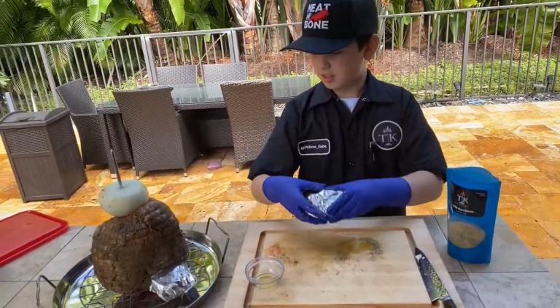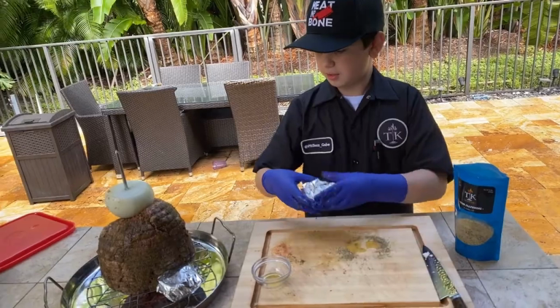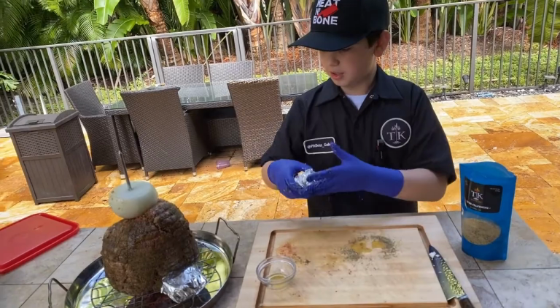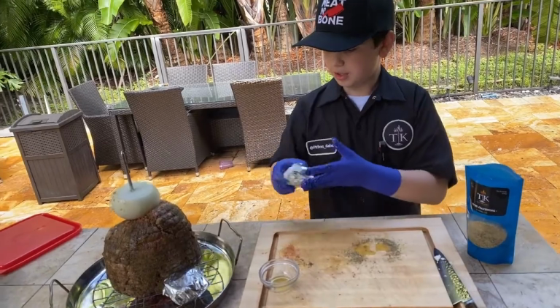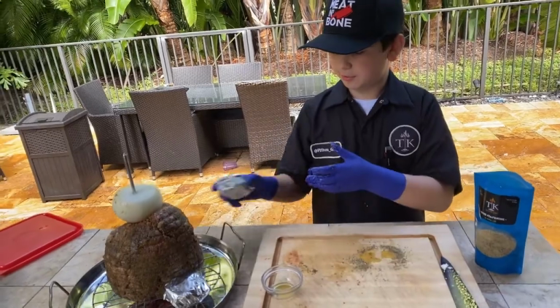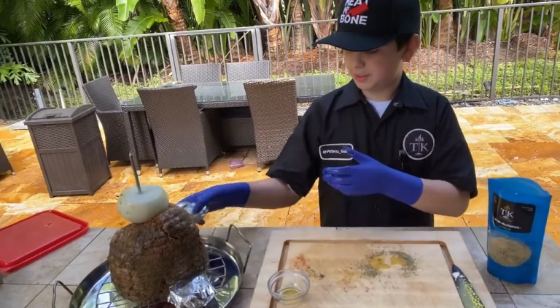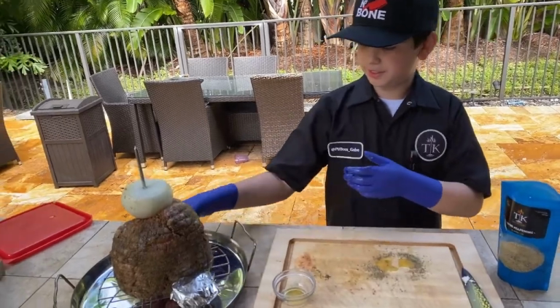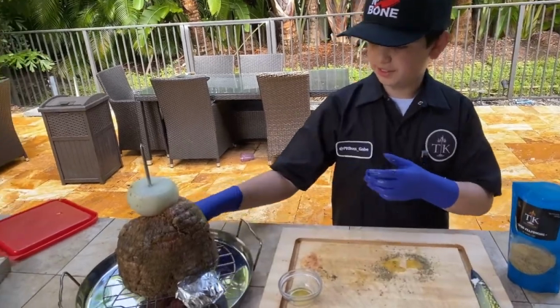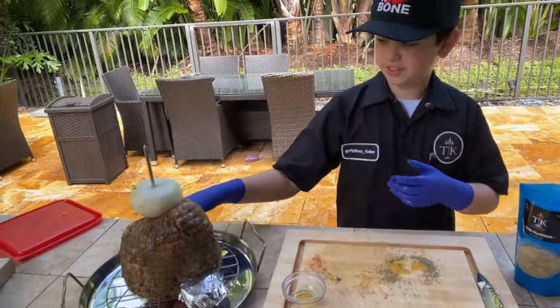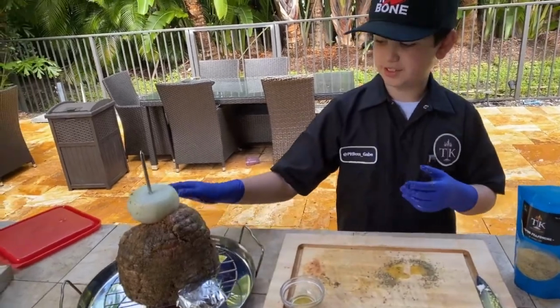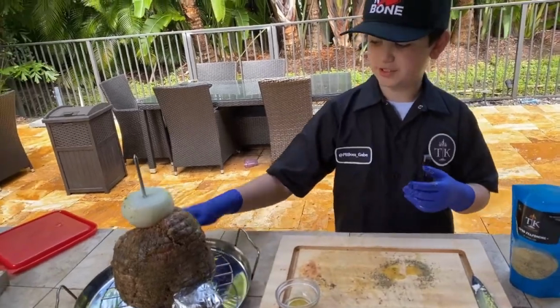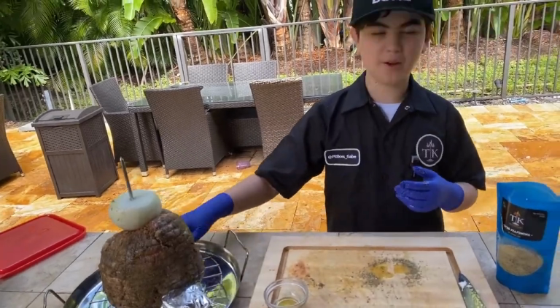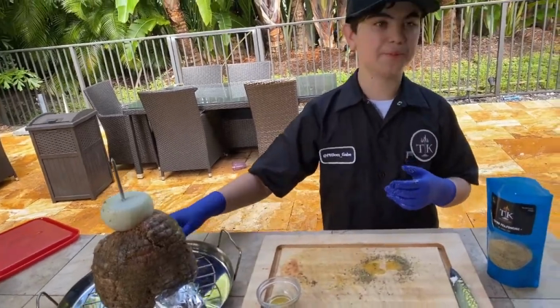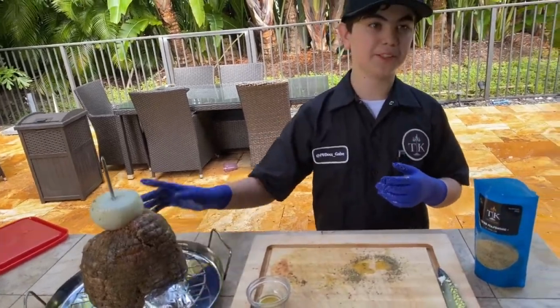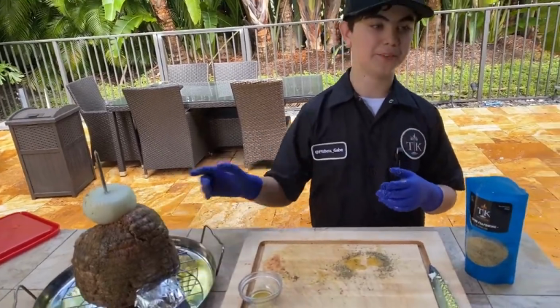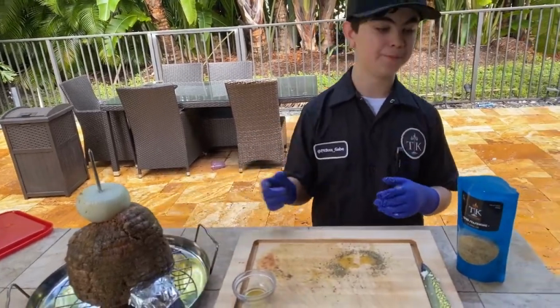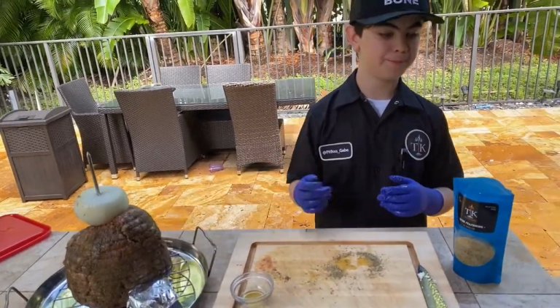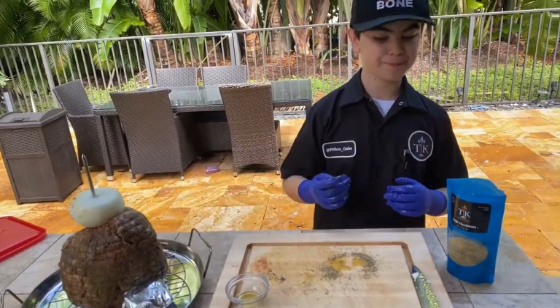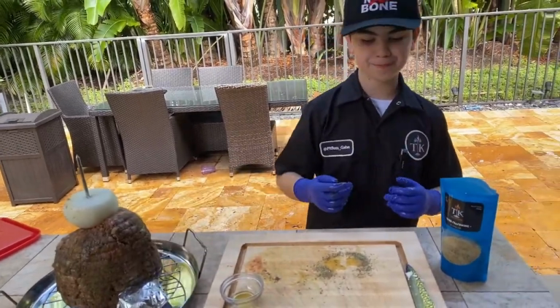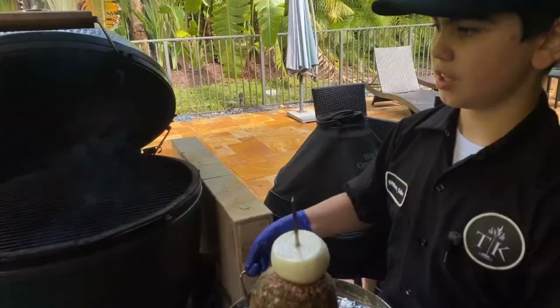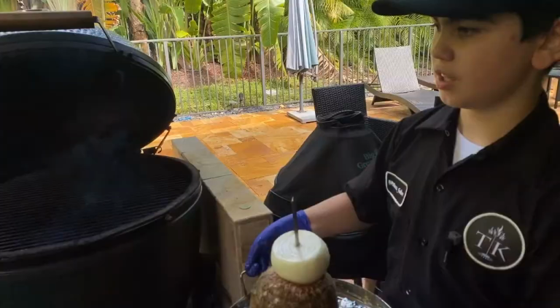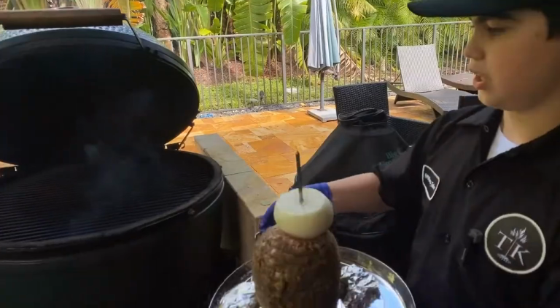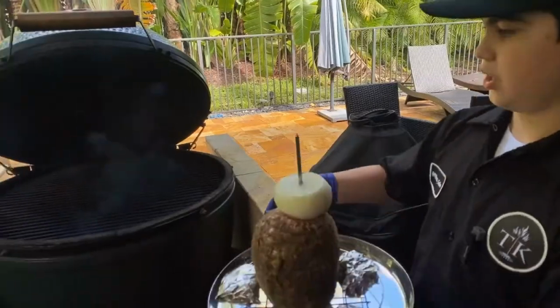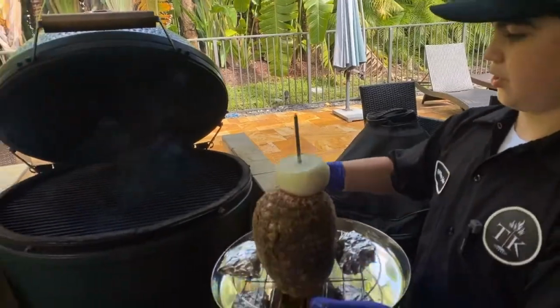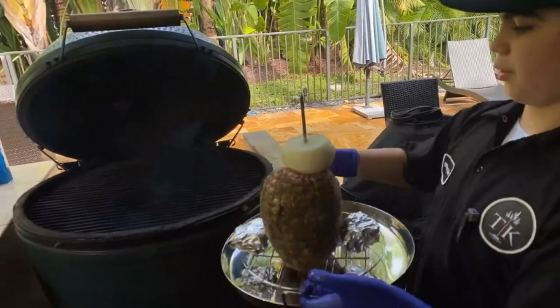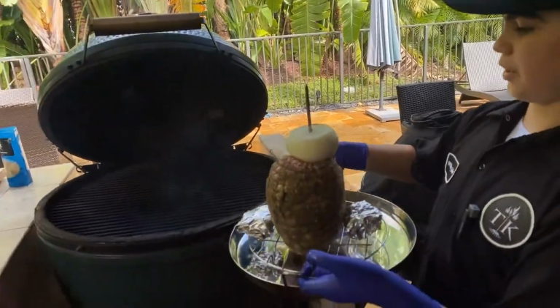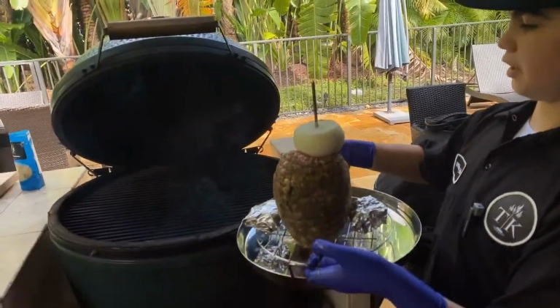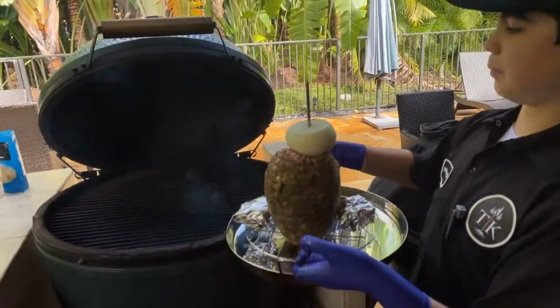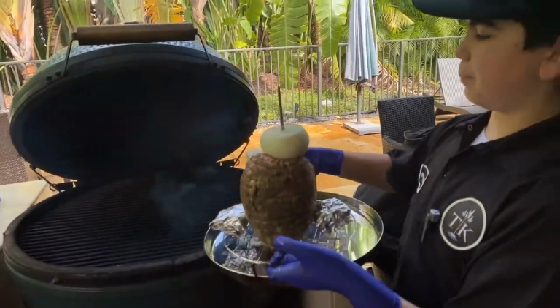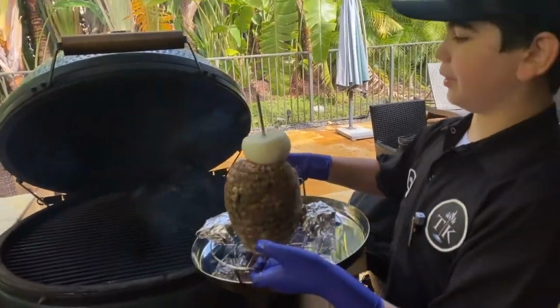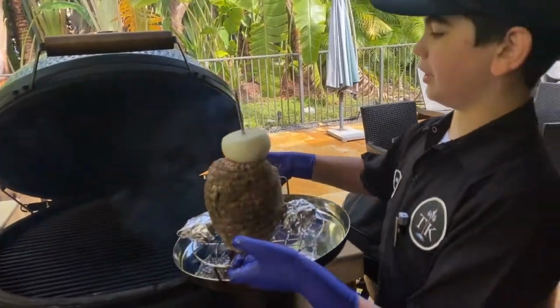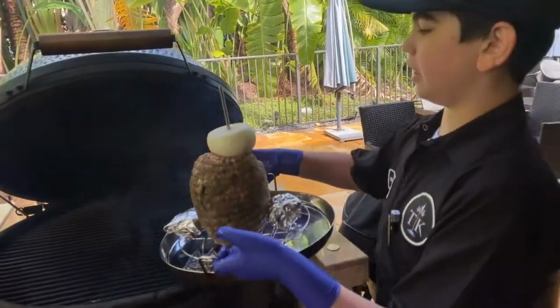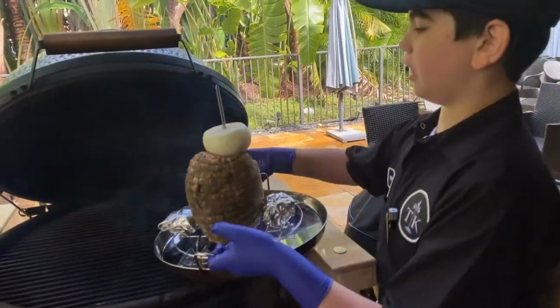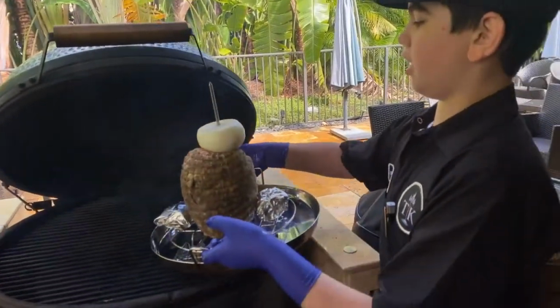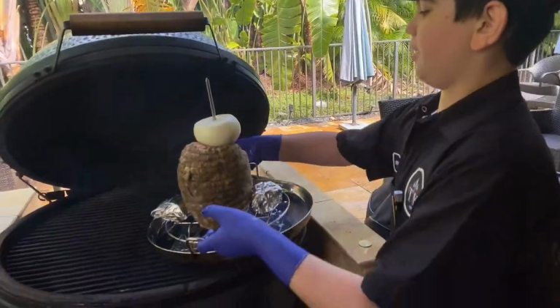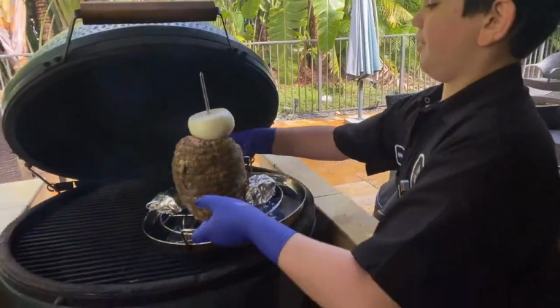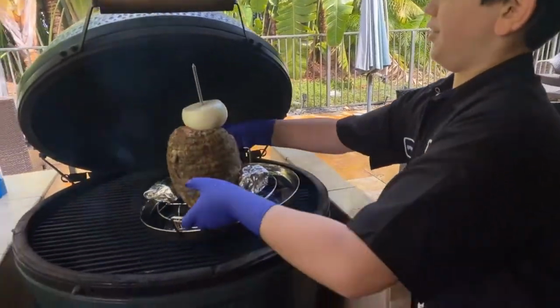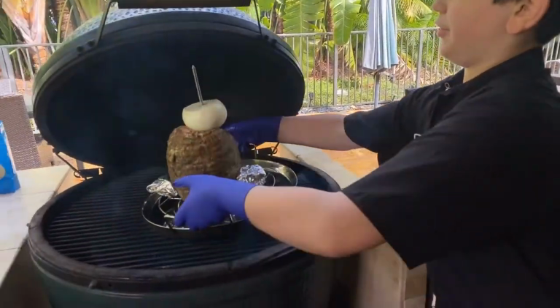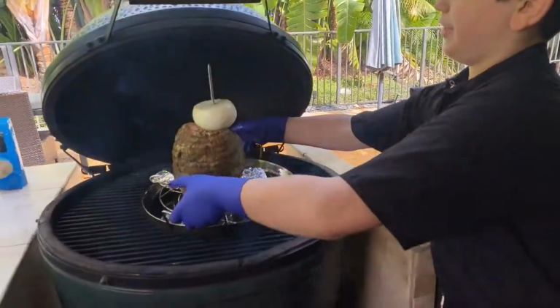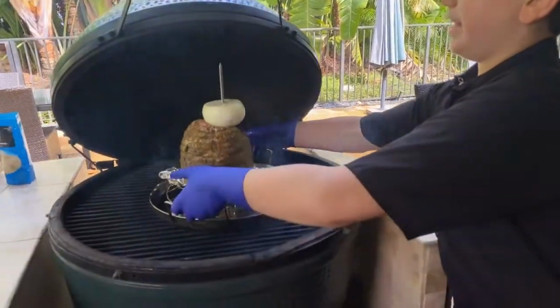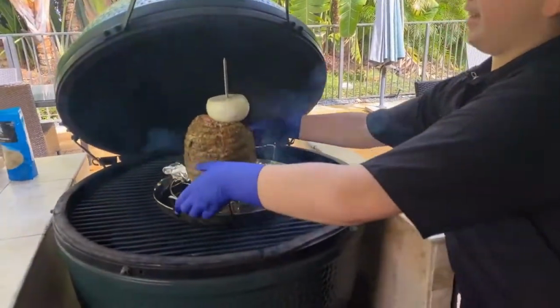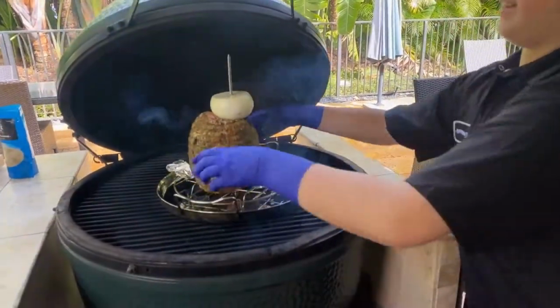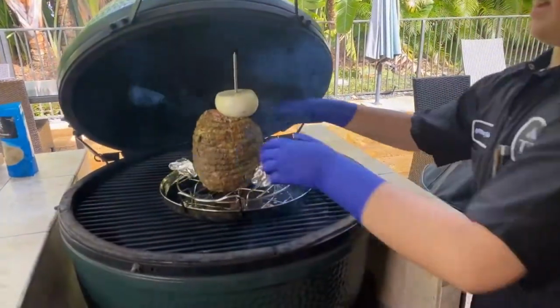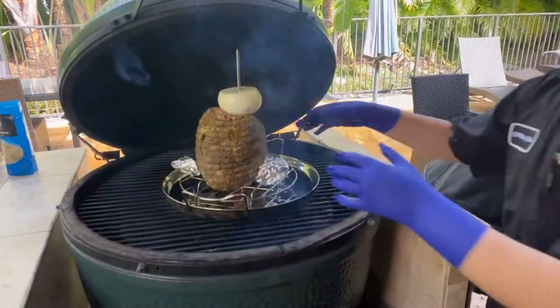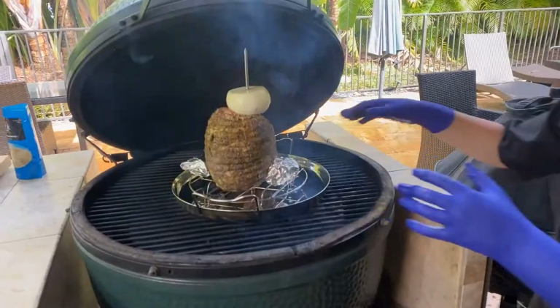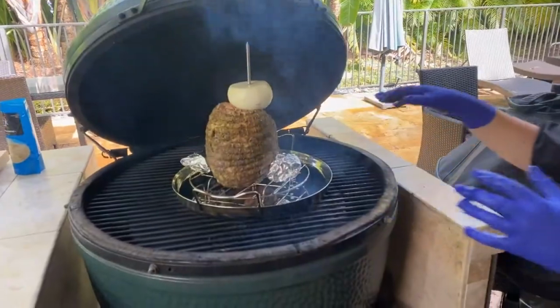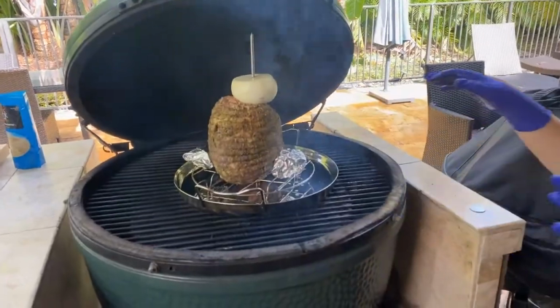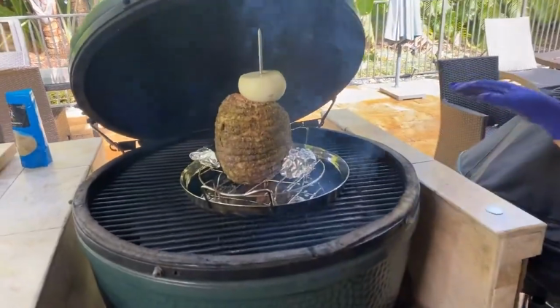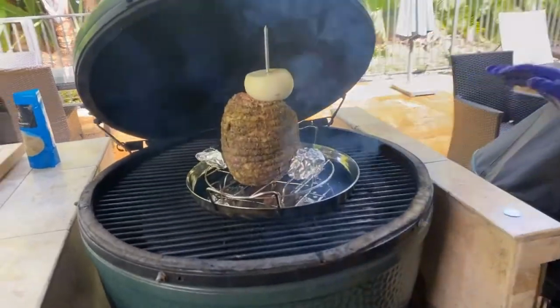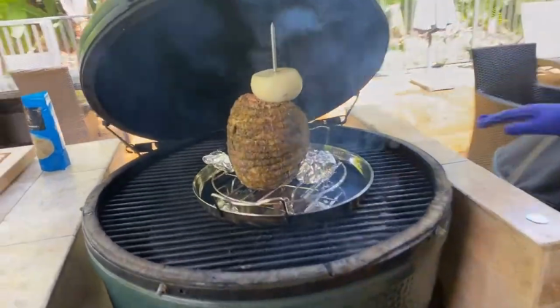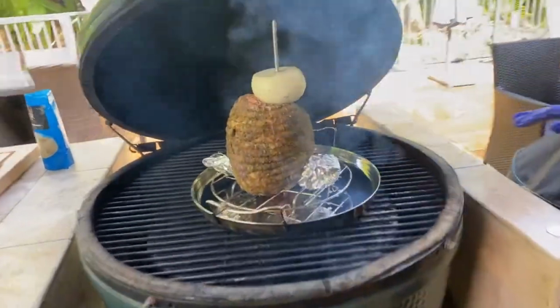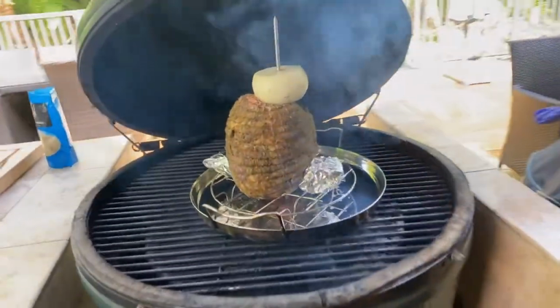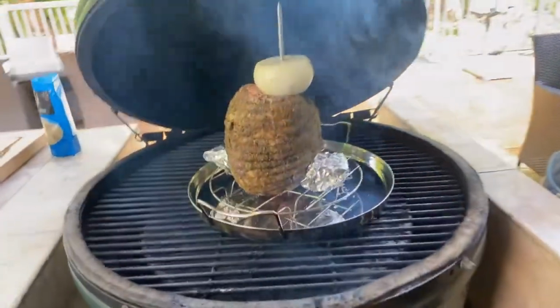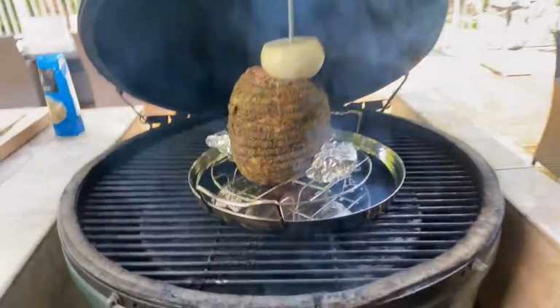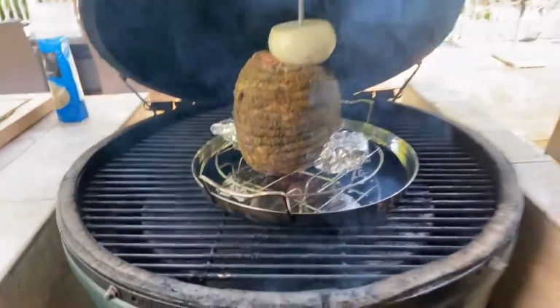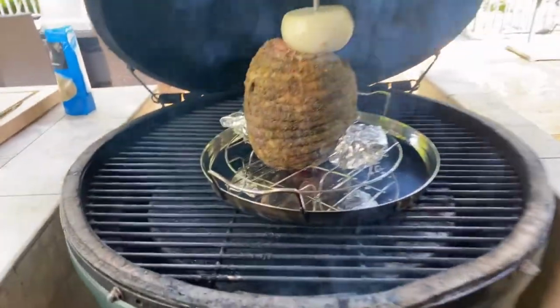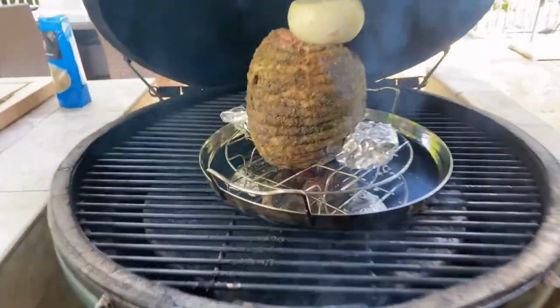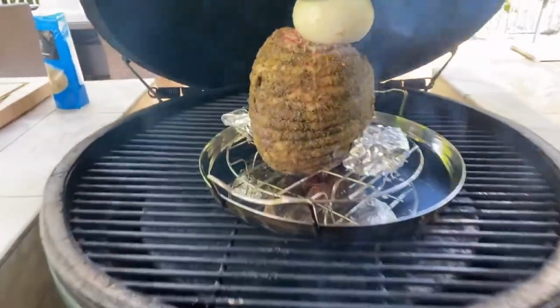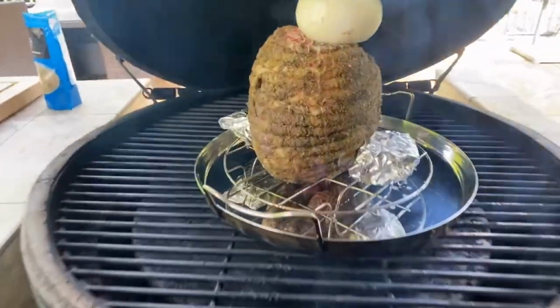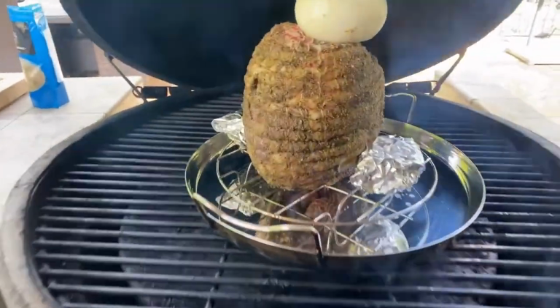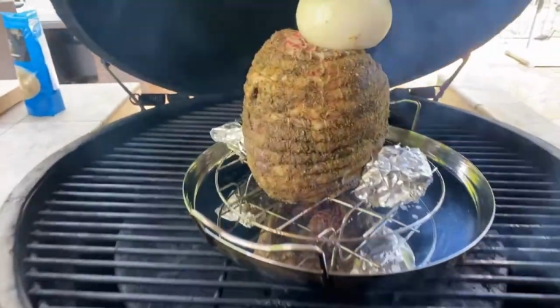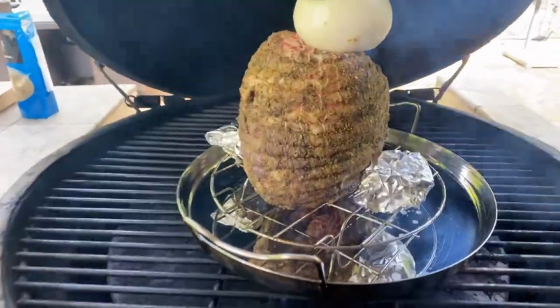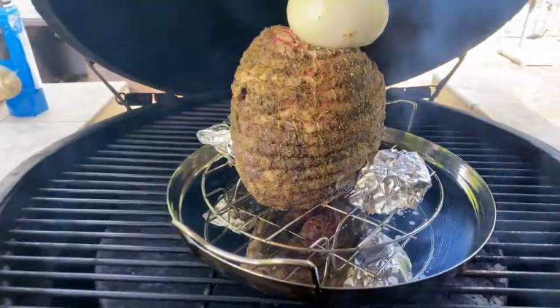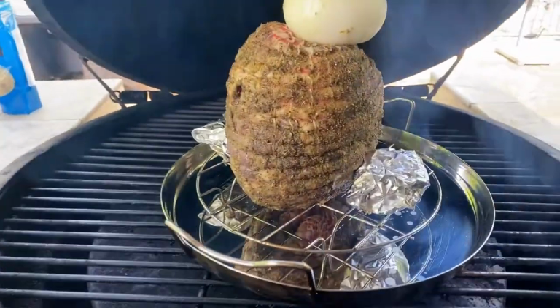I'm putting this on the grill. We're gonna be putting it on the Green Egg and the Green Egg is at 325.